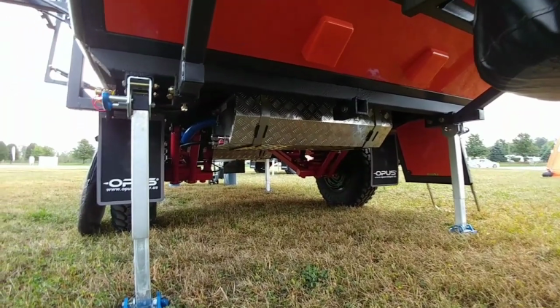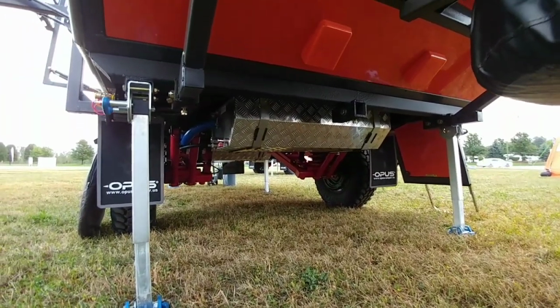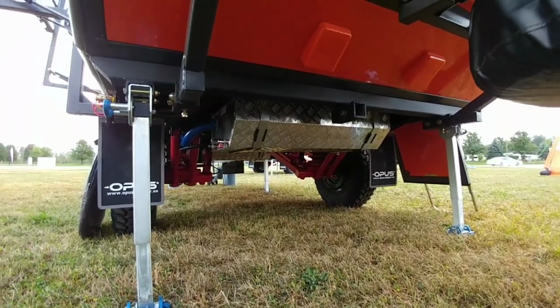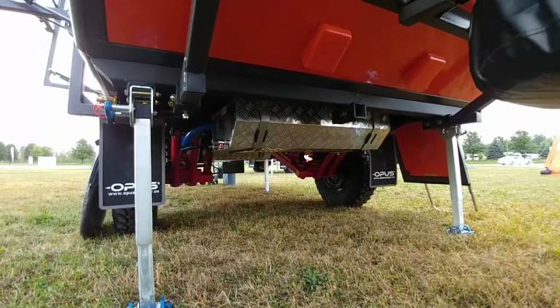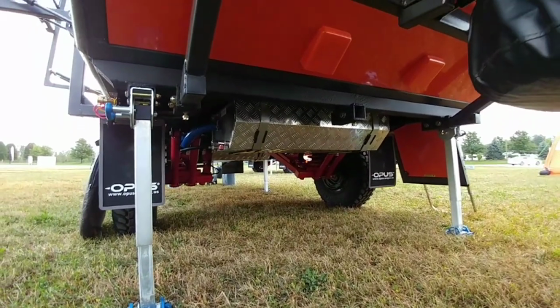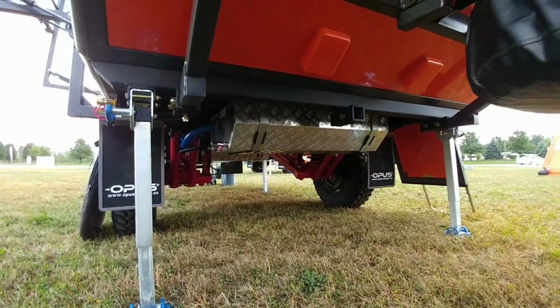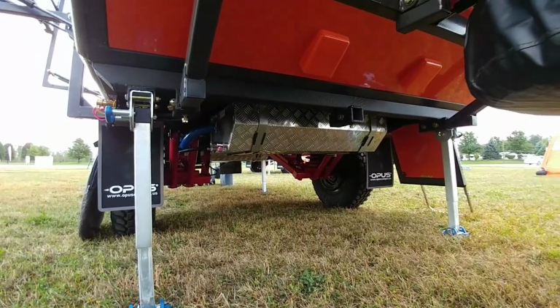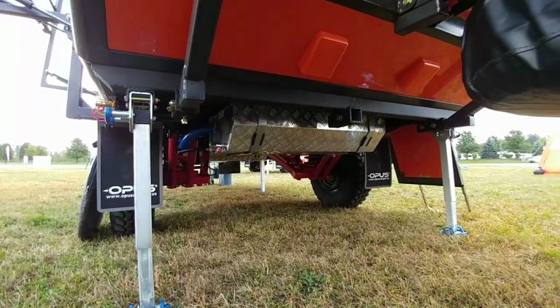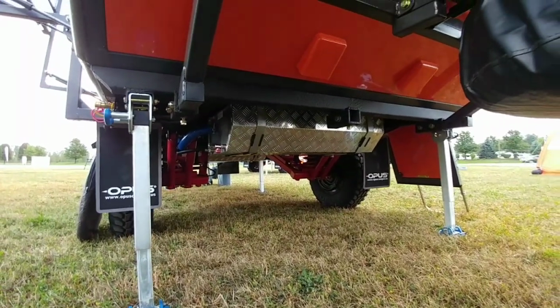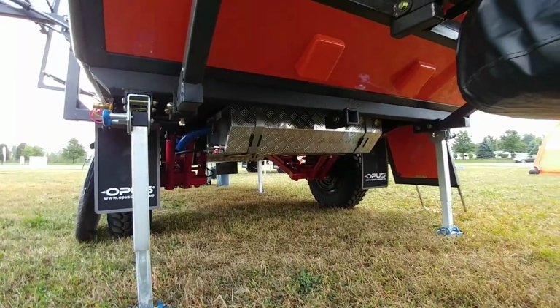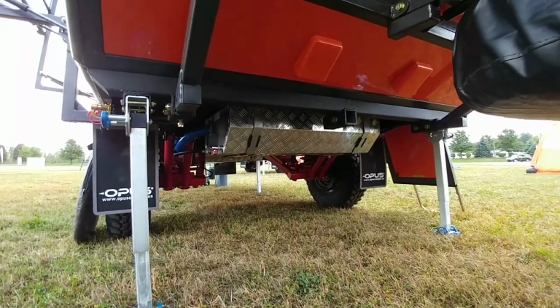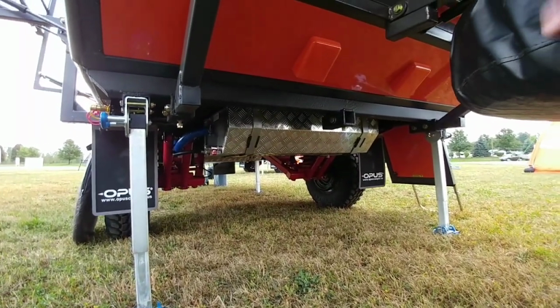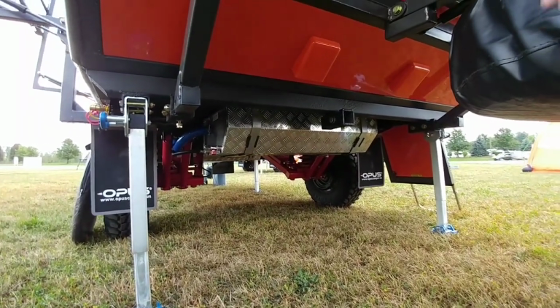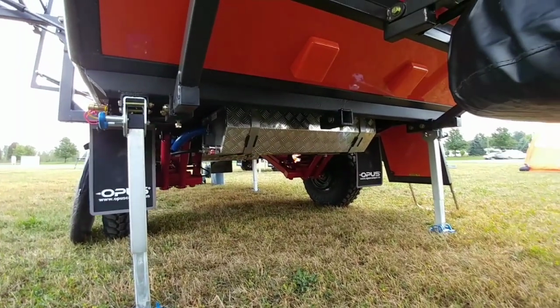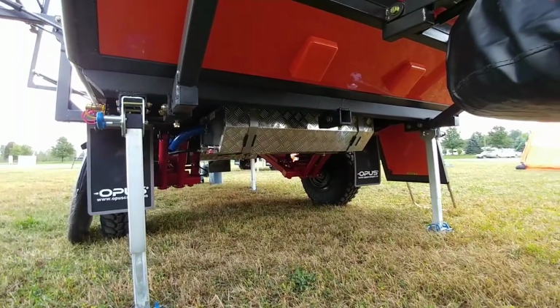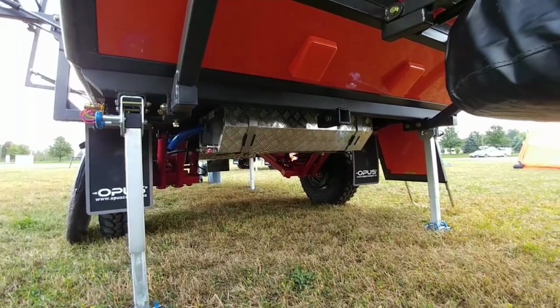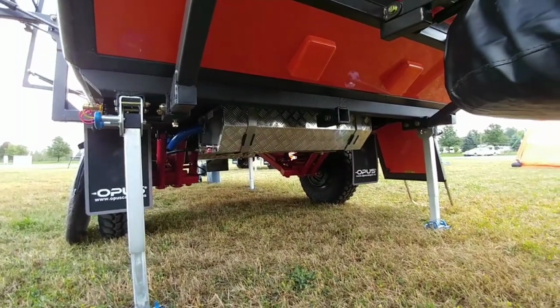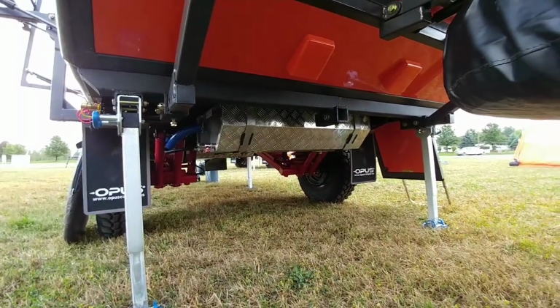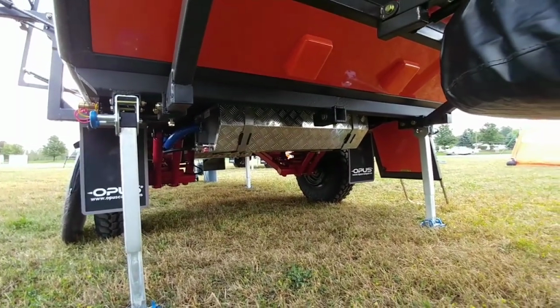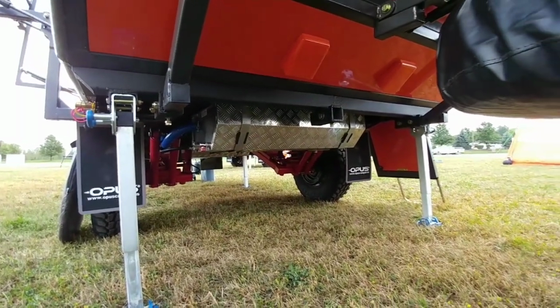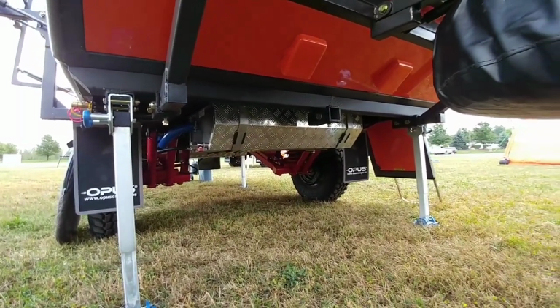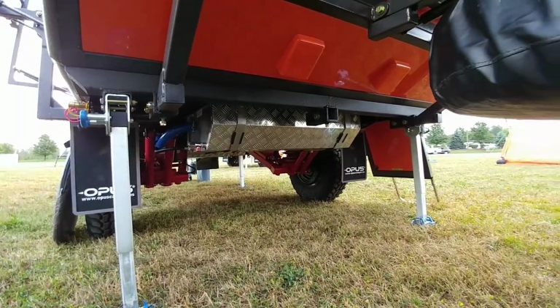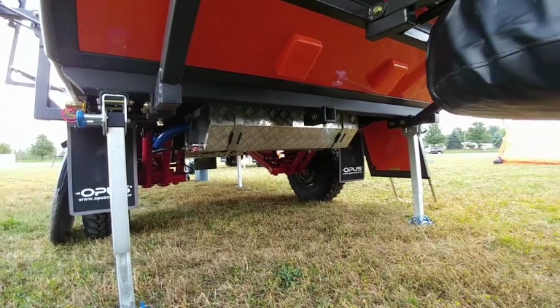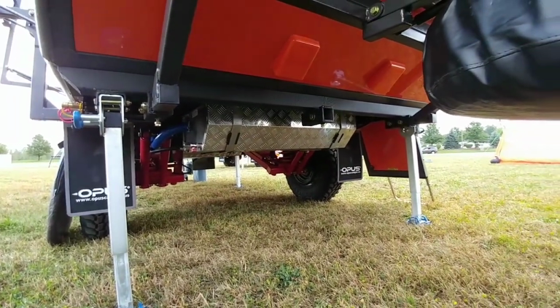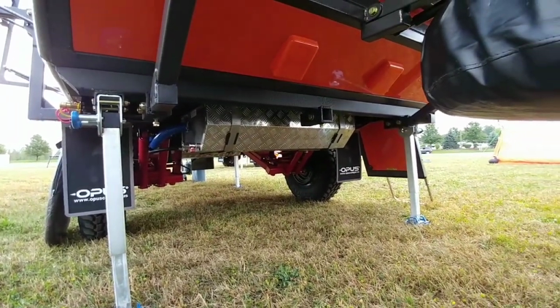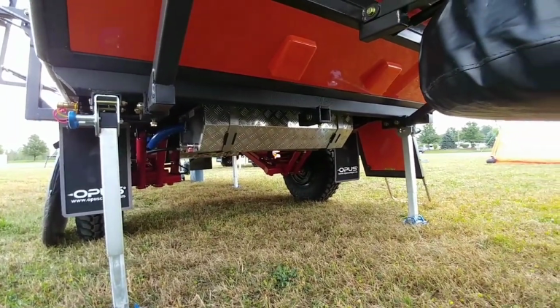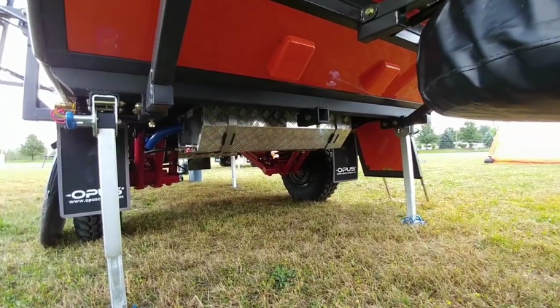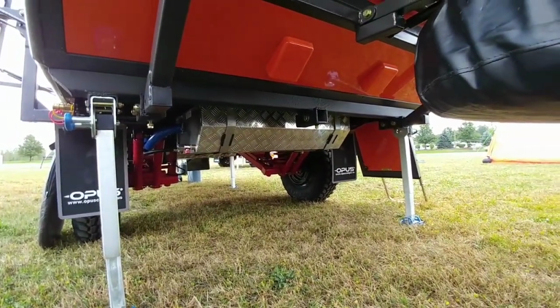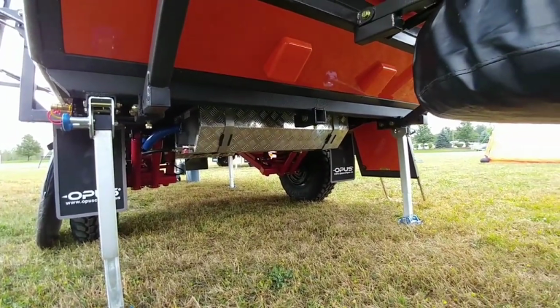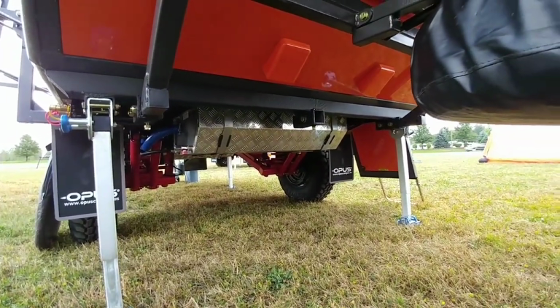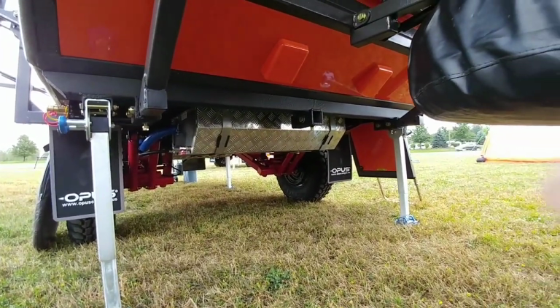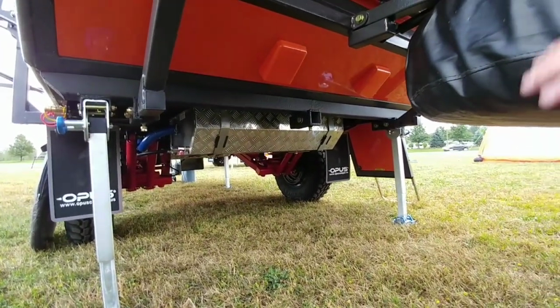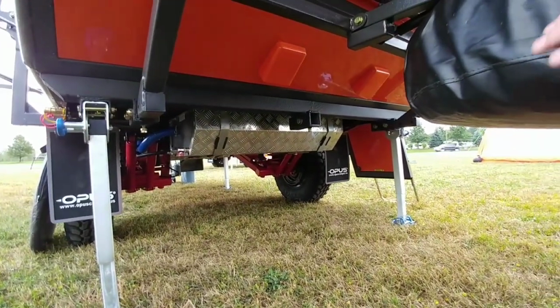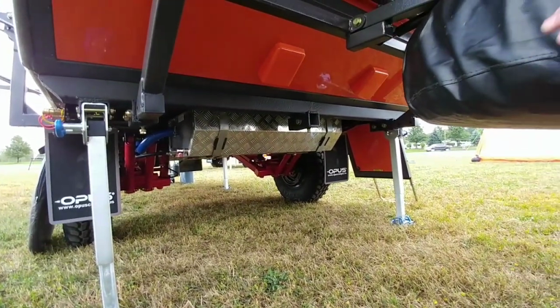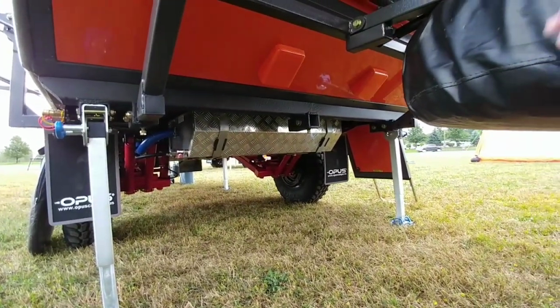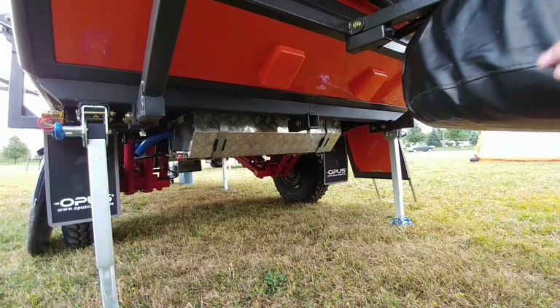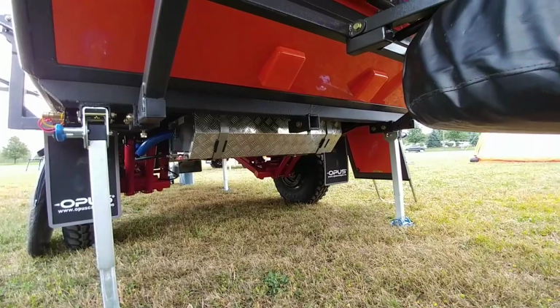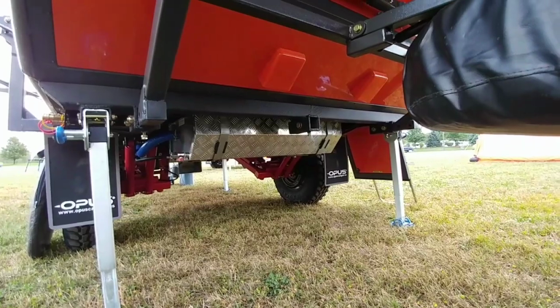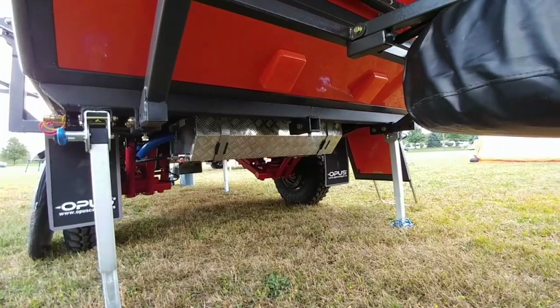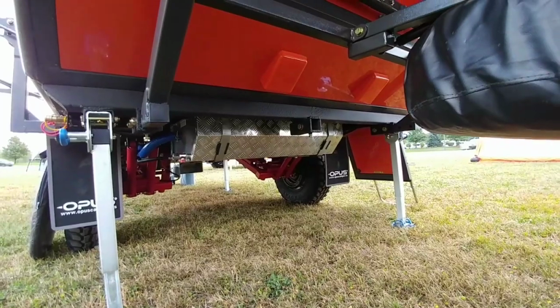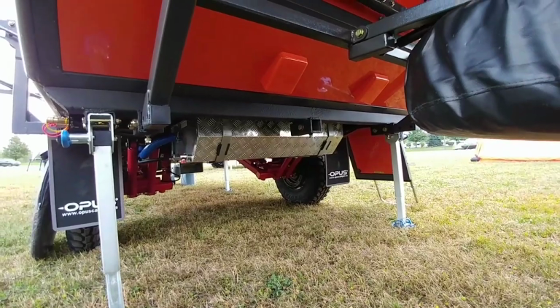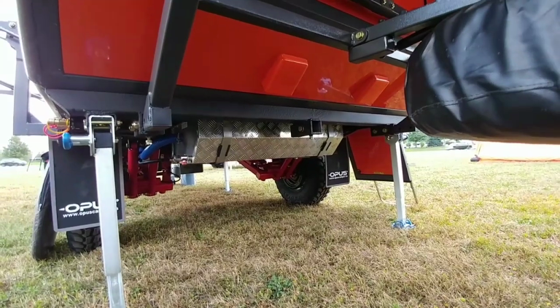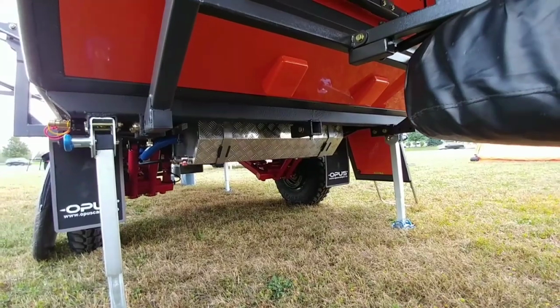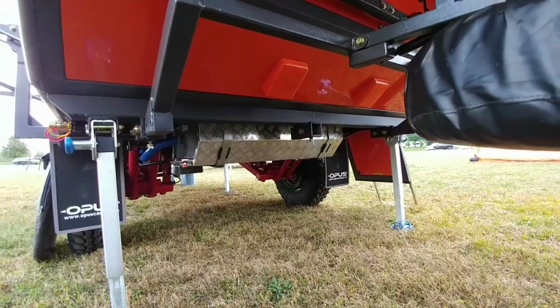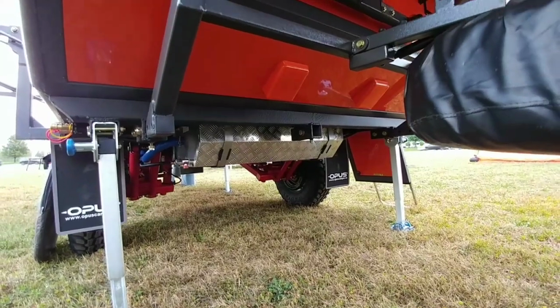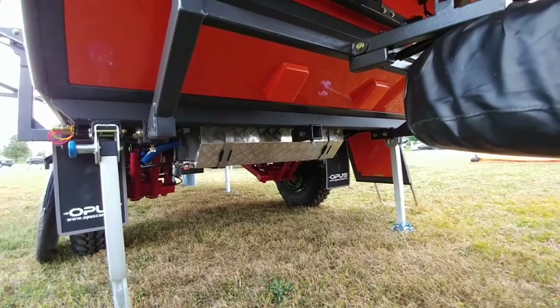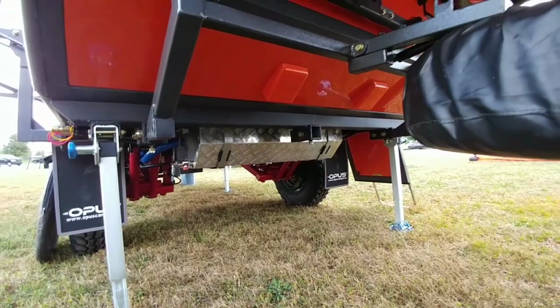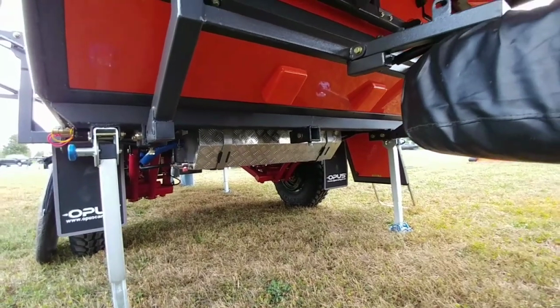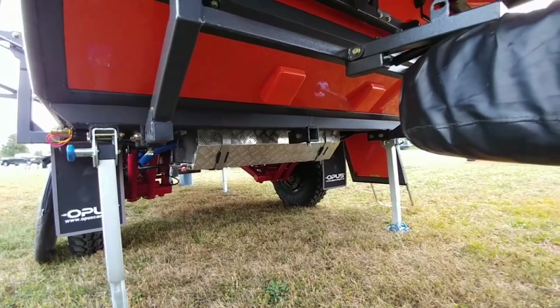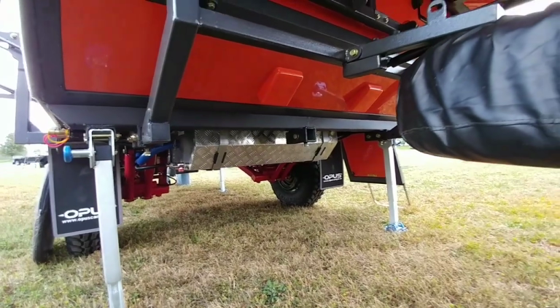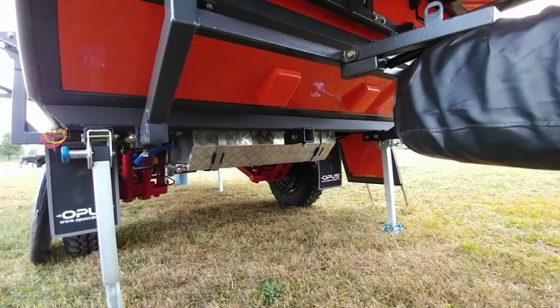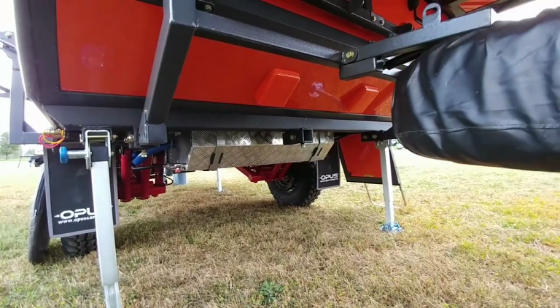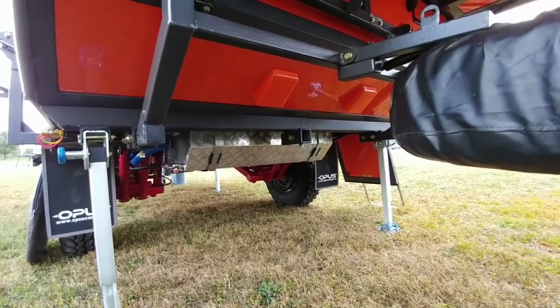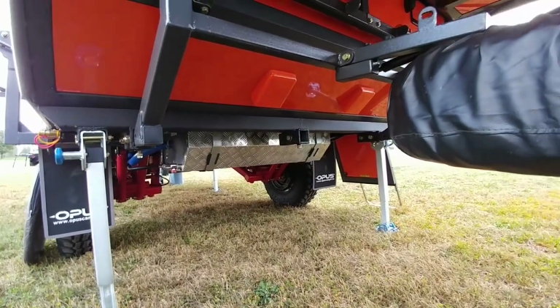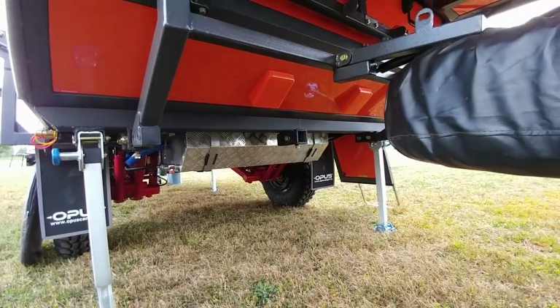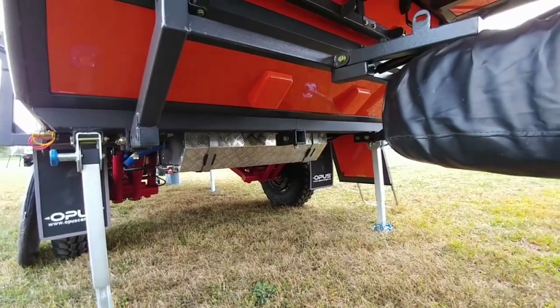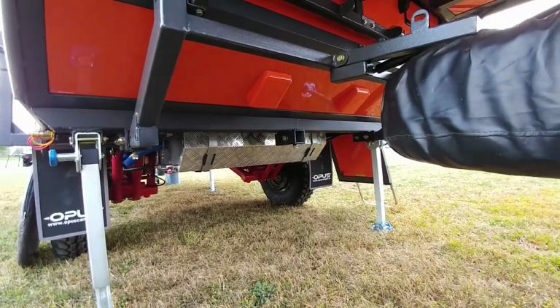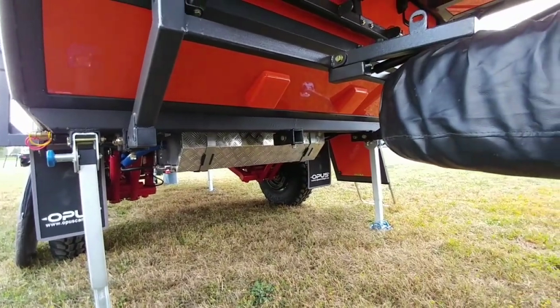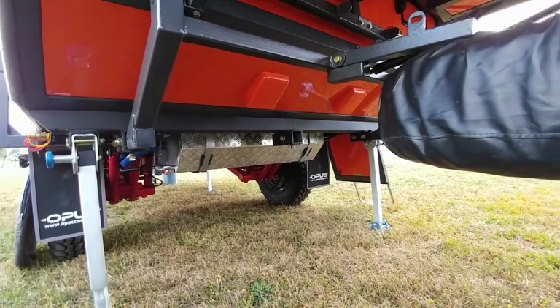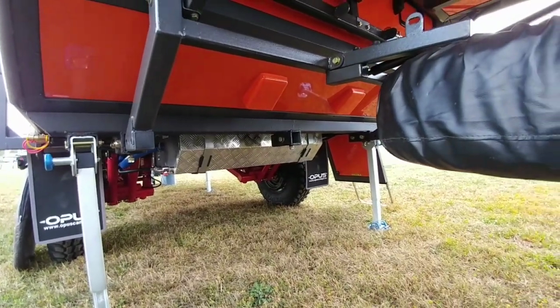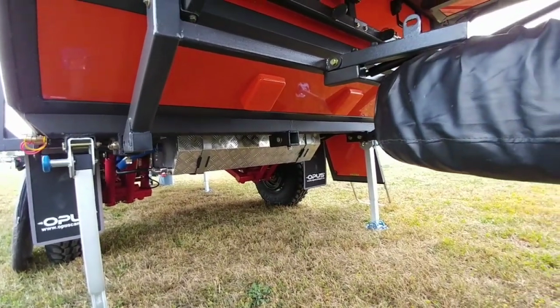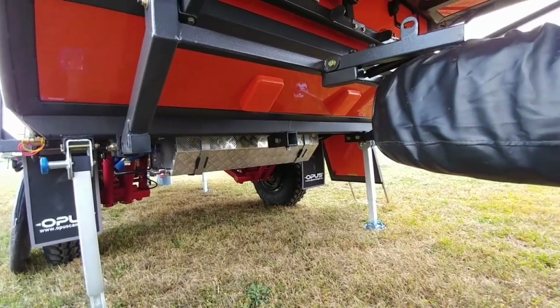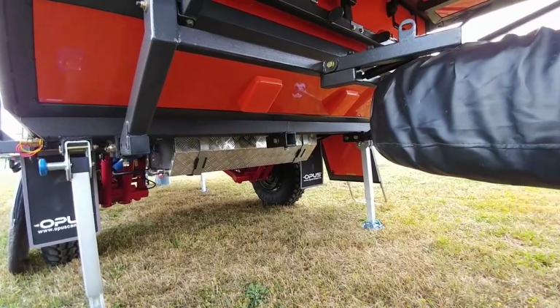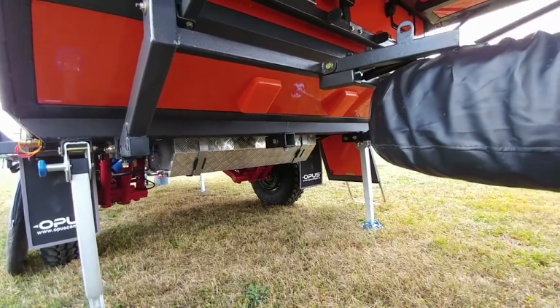And then this is the suspension I was talking about. This is really what's going to carry you off-road year after year, day after day. No axle, dual shock, single coil — this thing is super heavy duty and you can beat the hell out of this Opus.